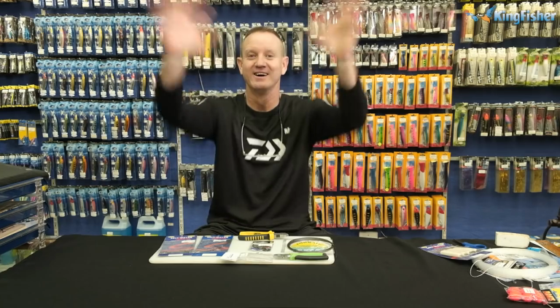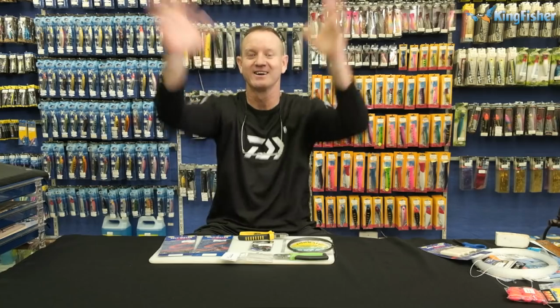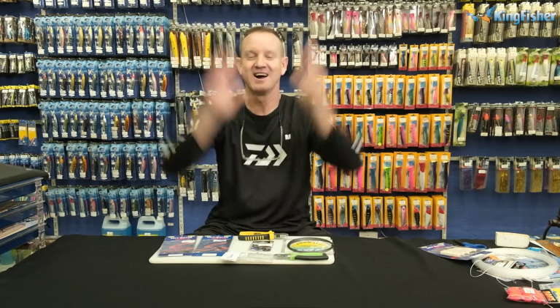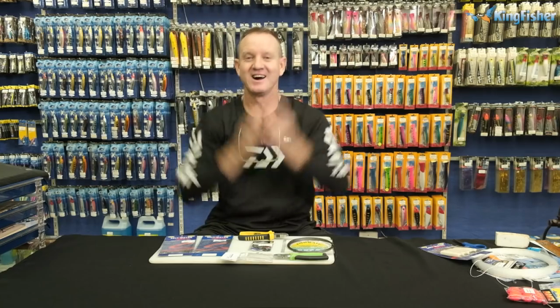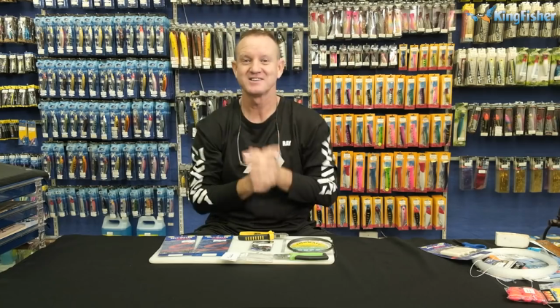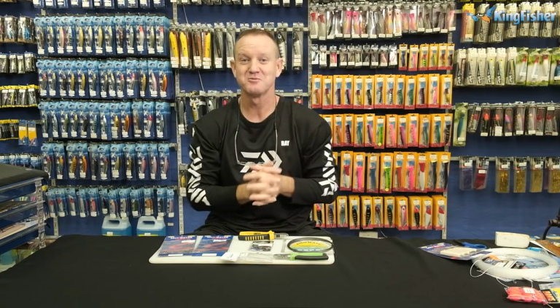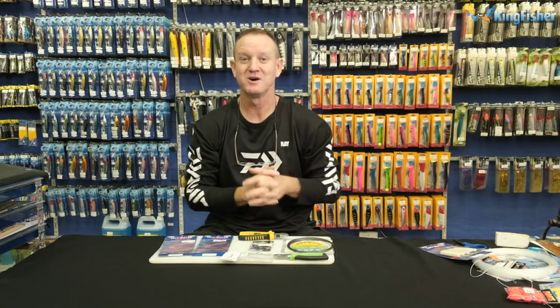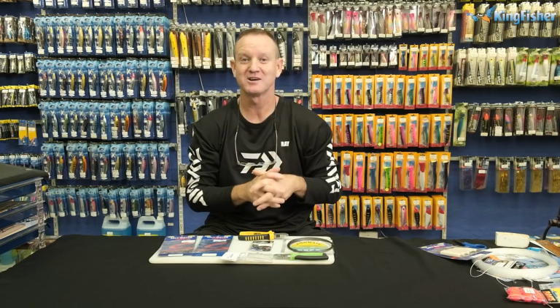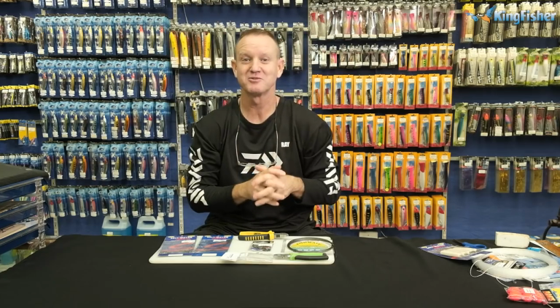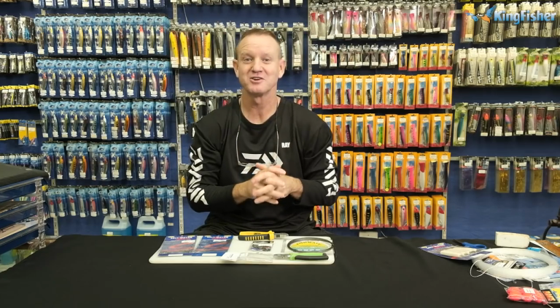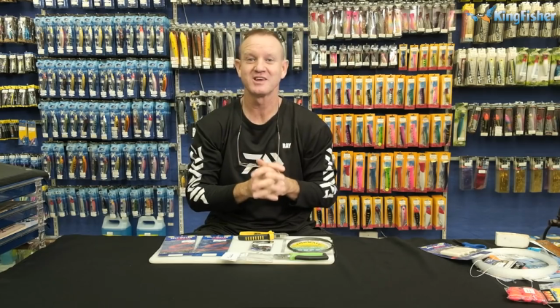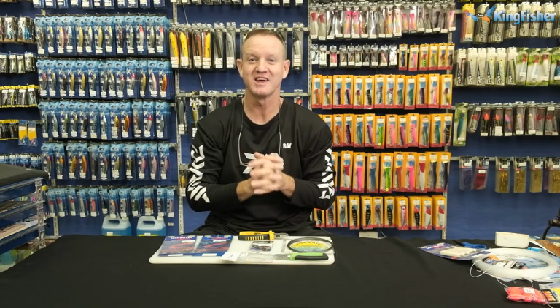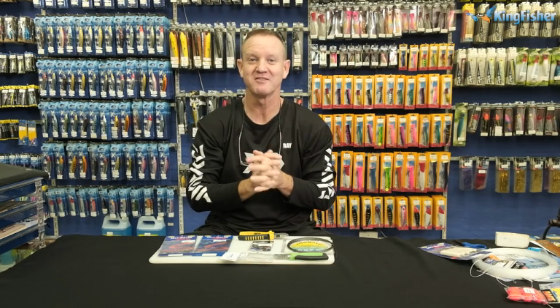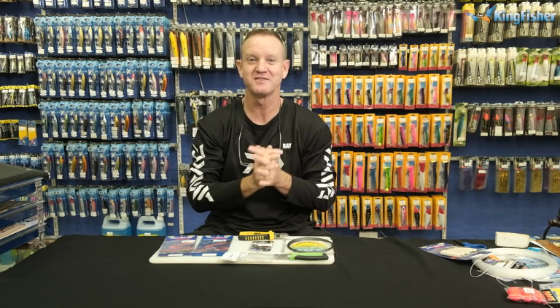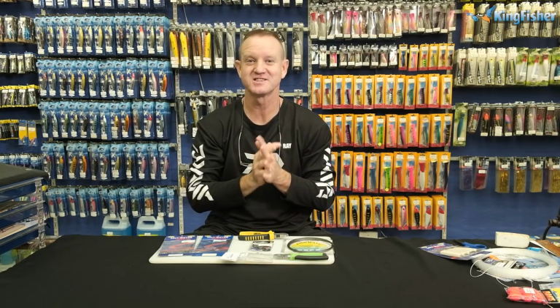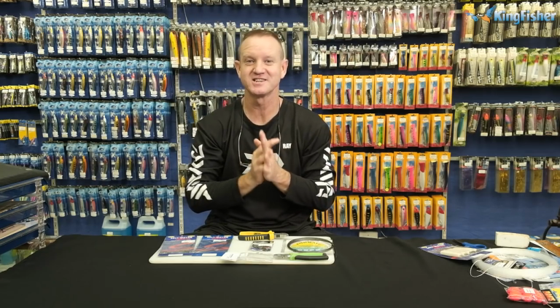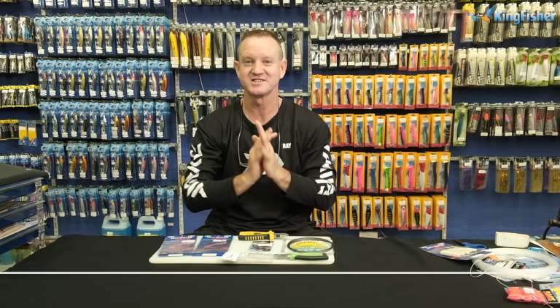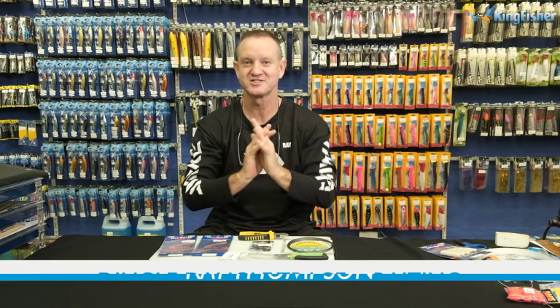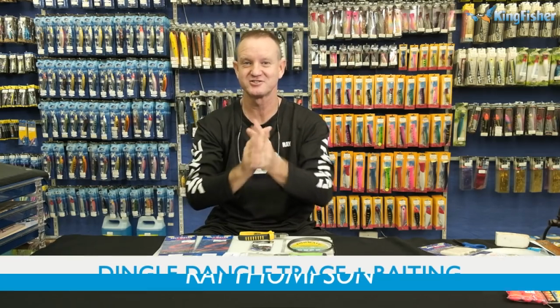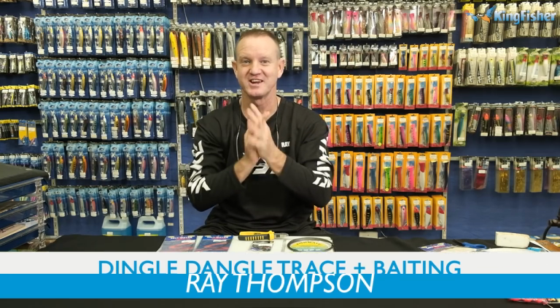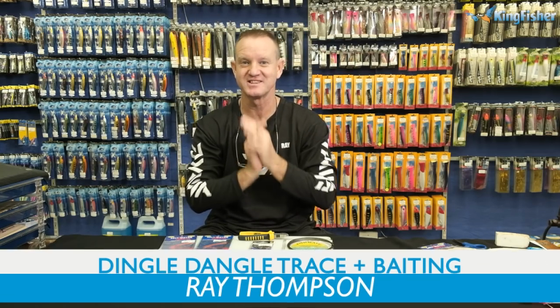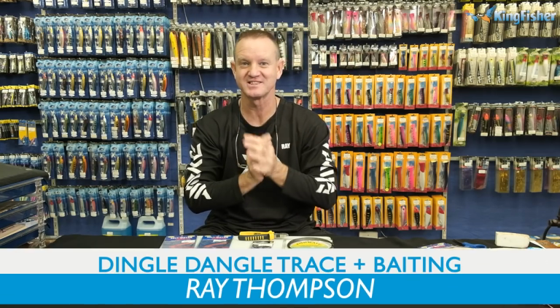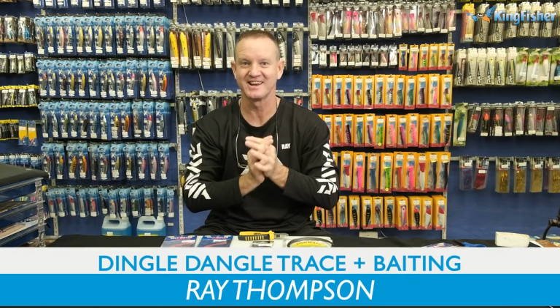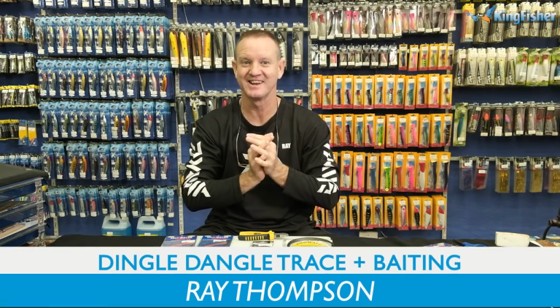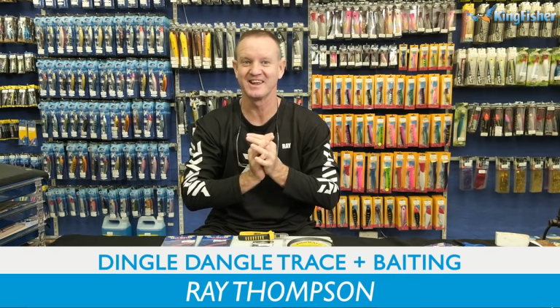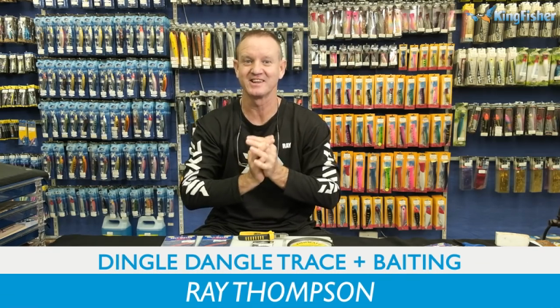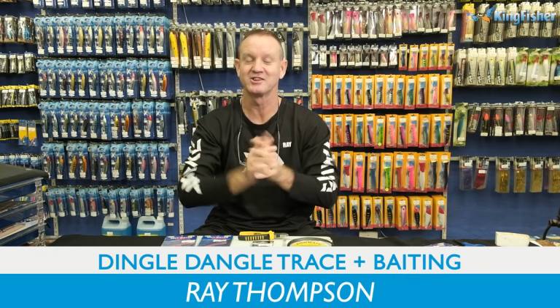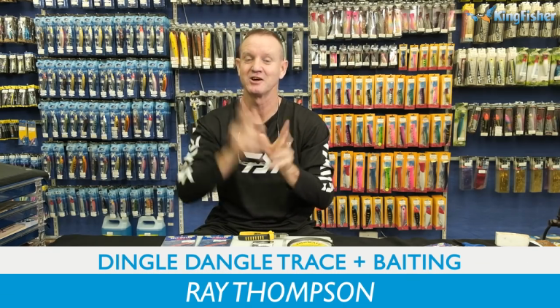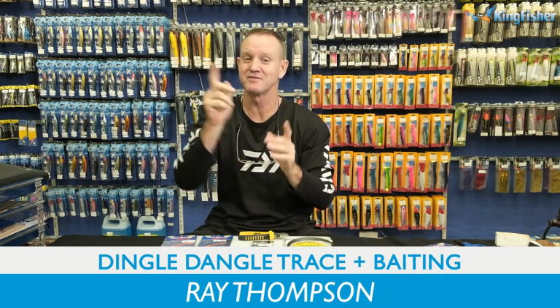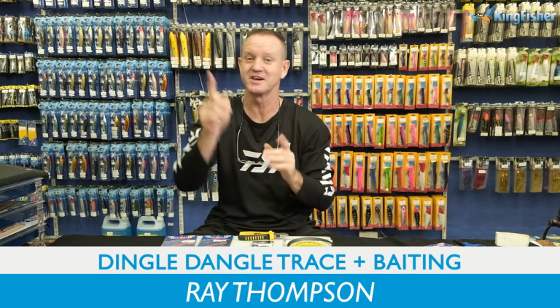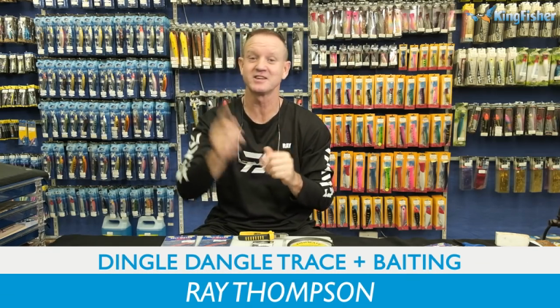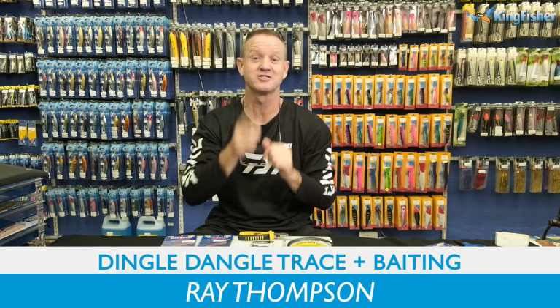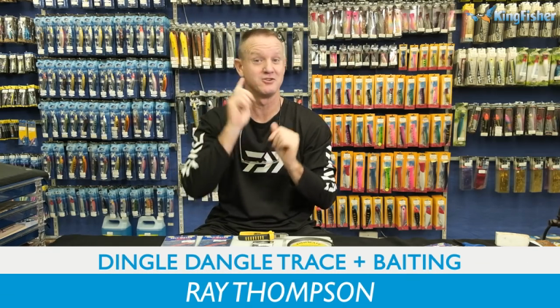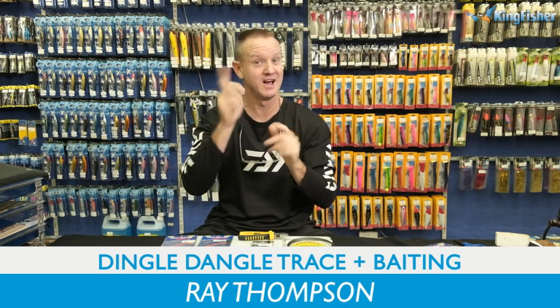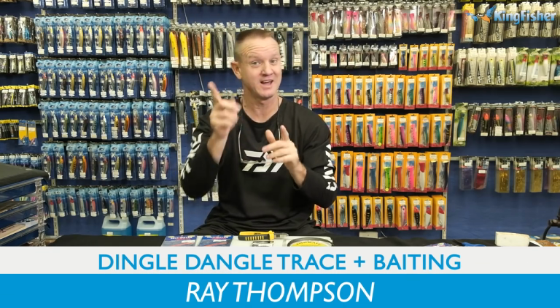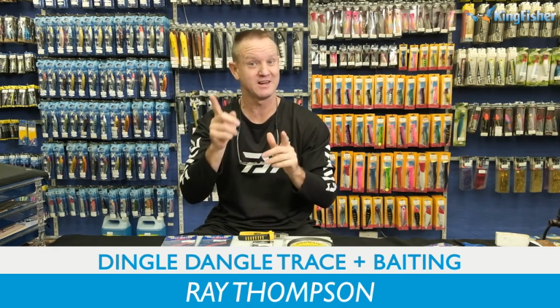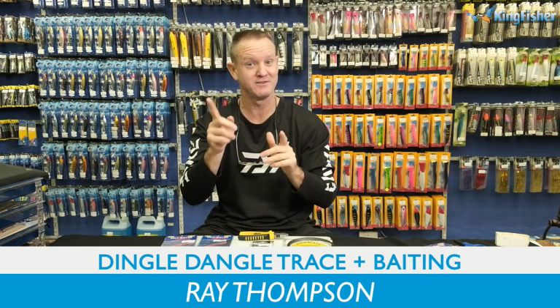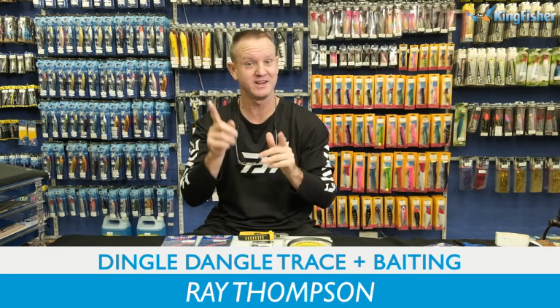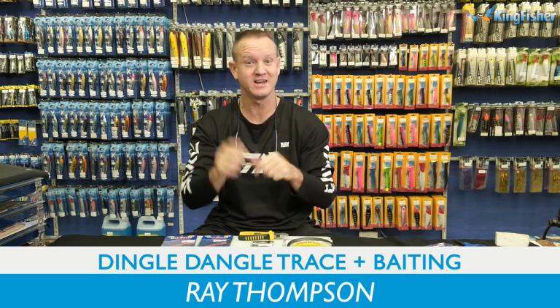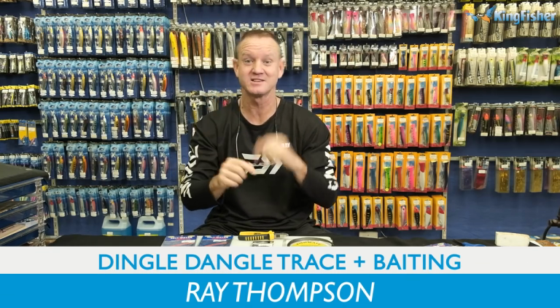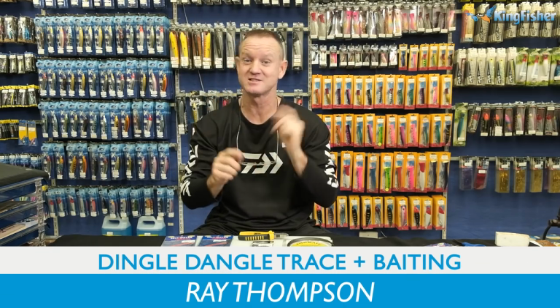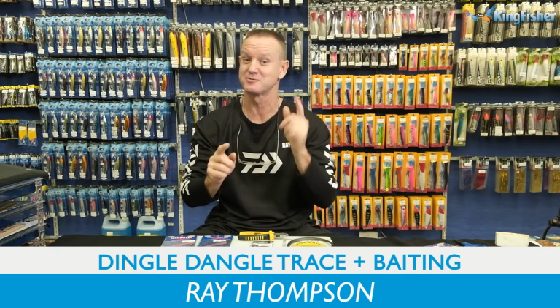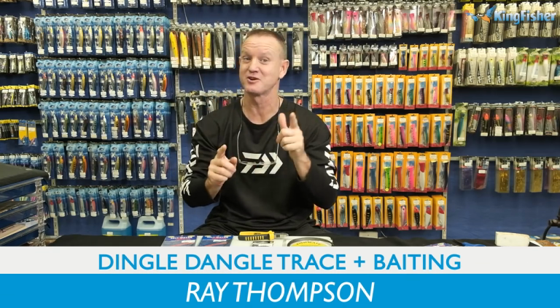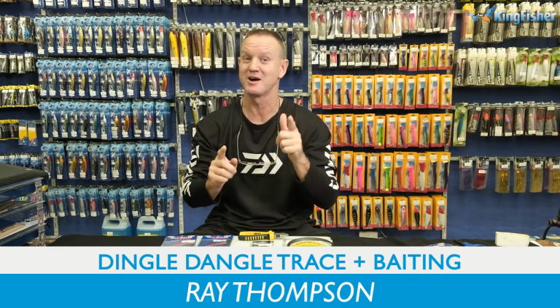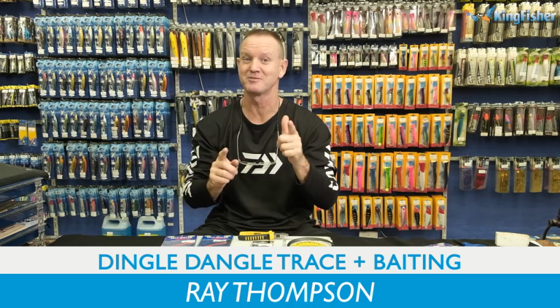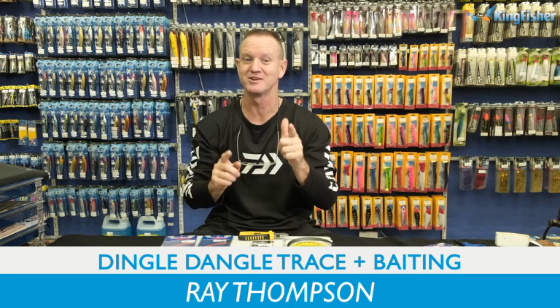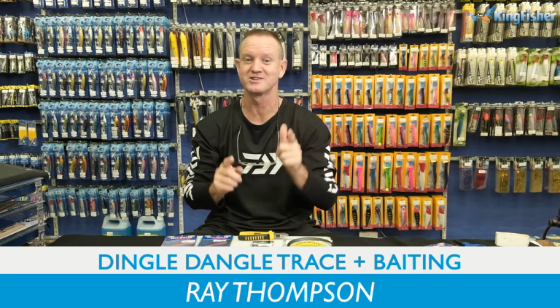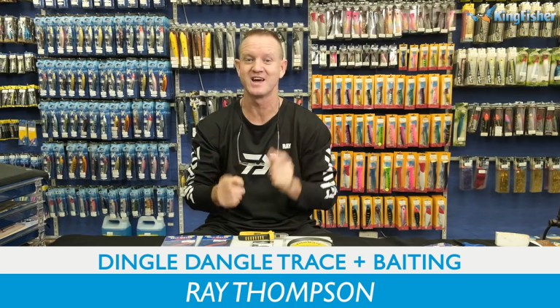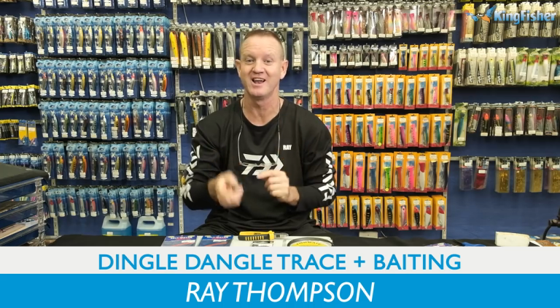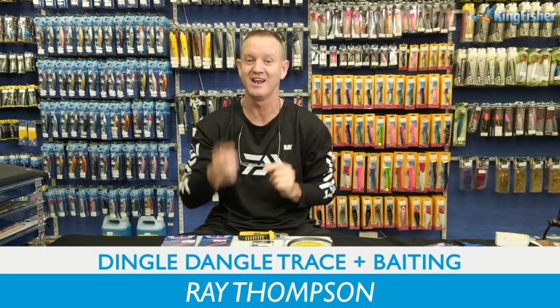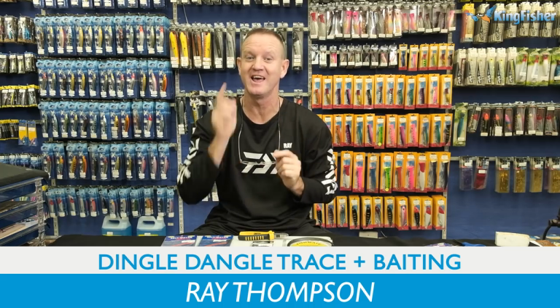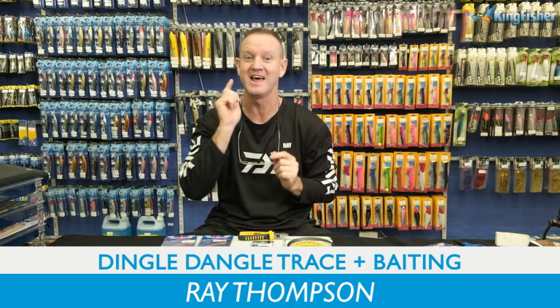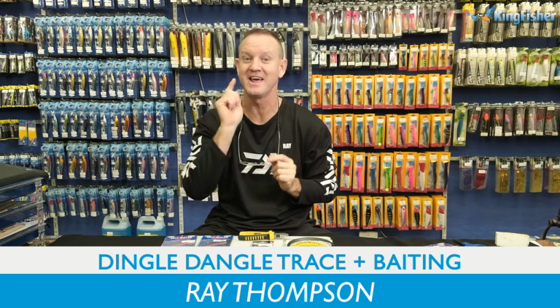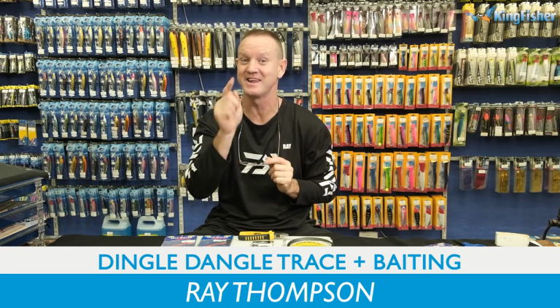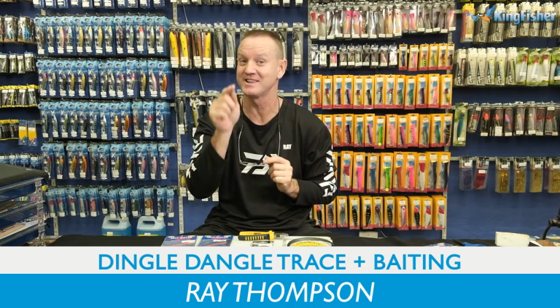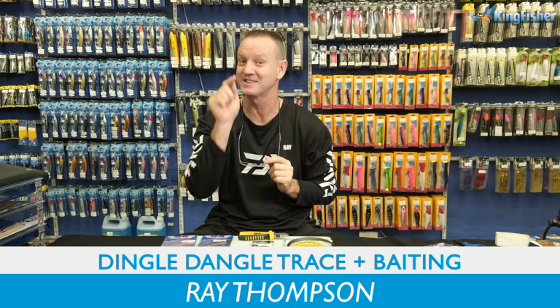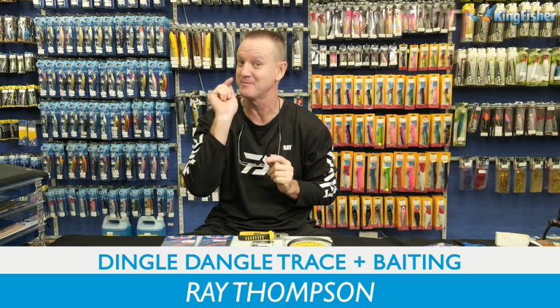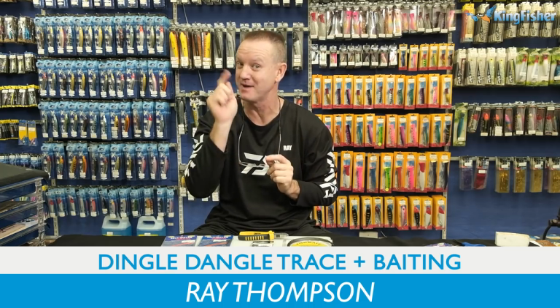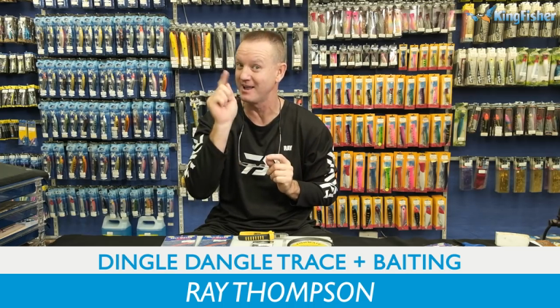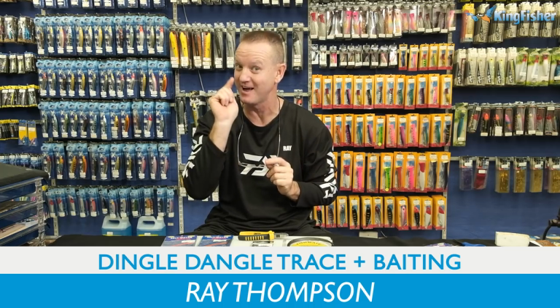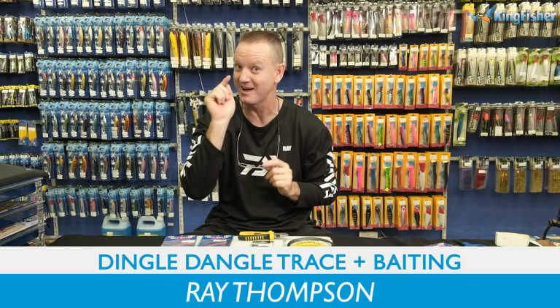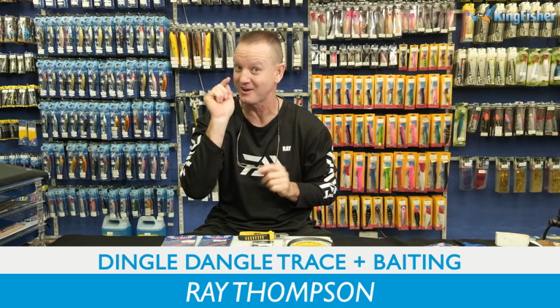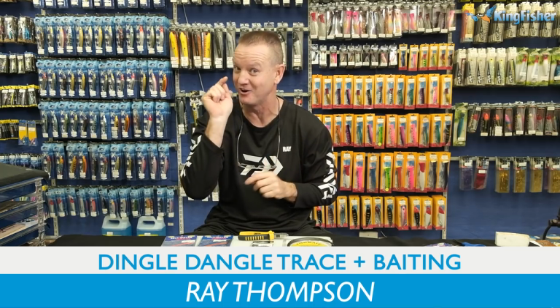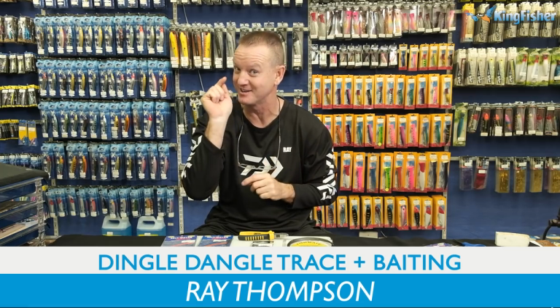Guys, welcome to Kingfisher's Trace Clinic. Don't forget to like our video, subscribe to the channel and hit the bell icon.